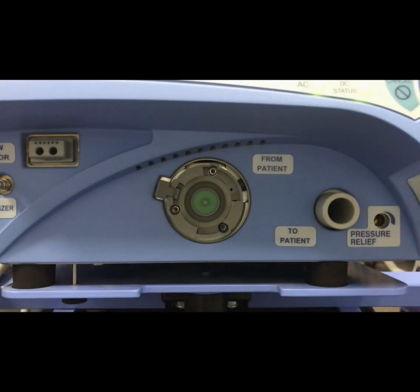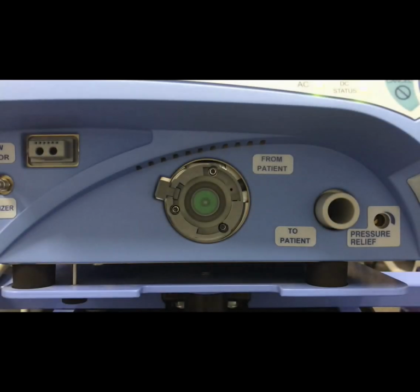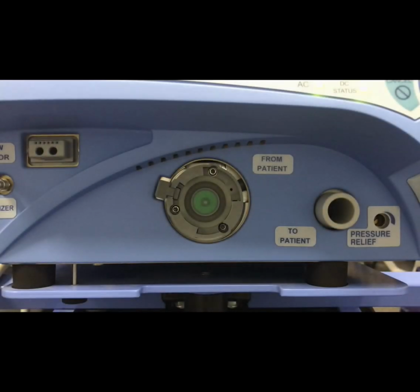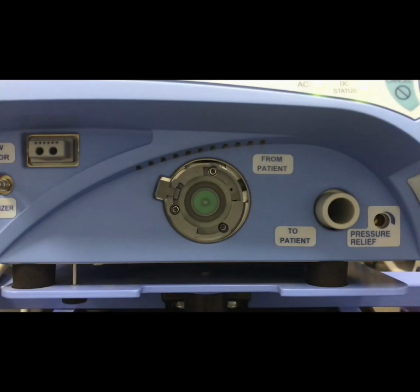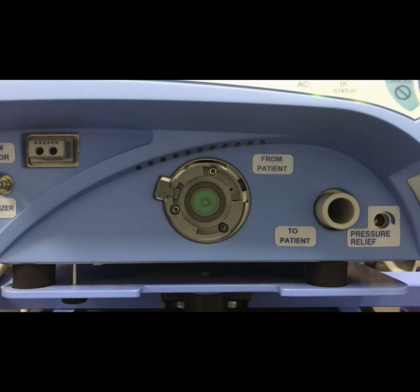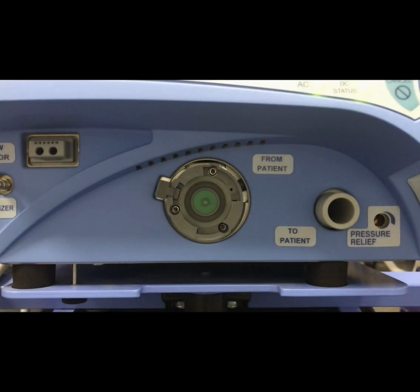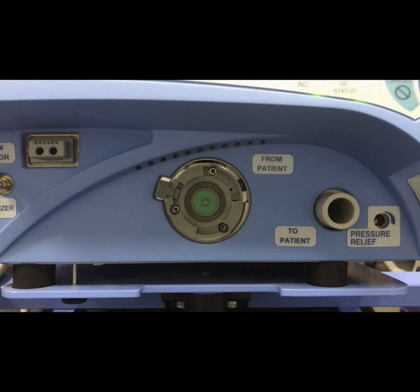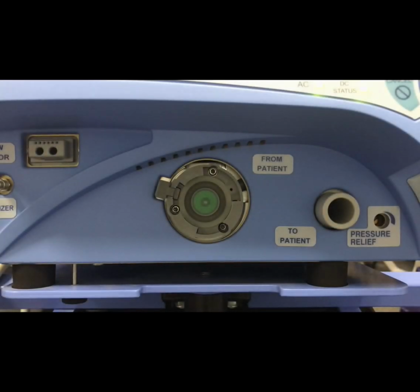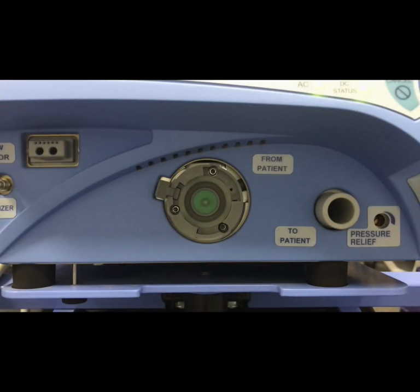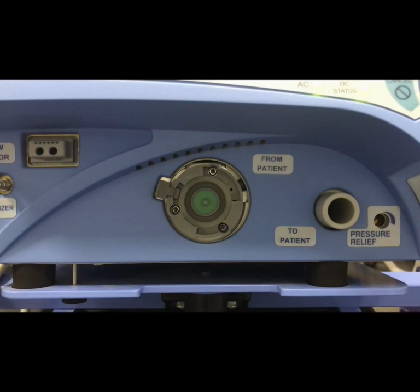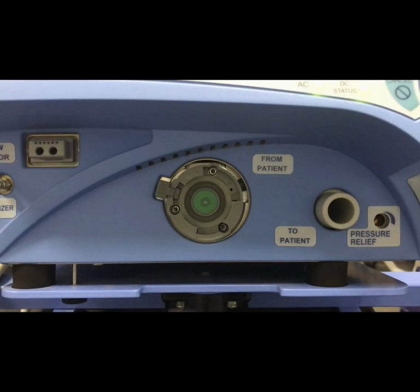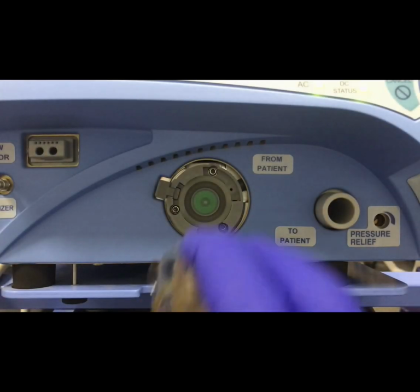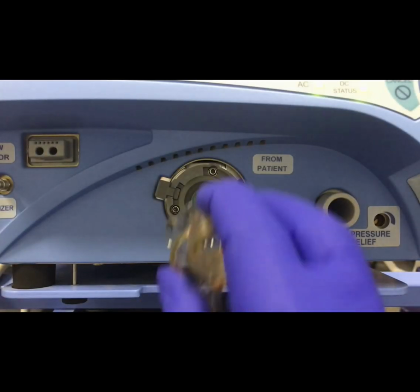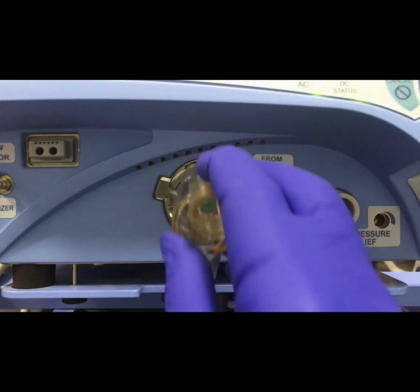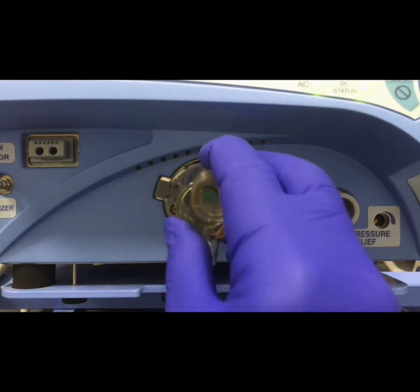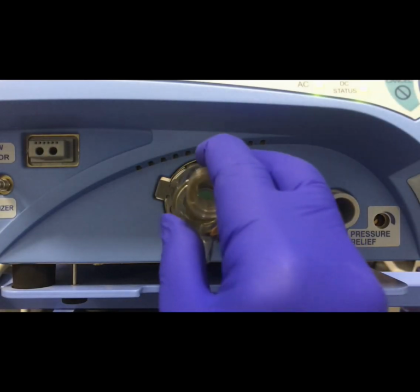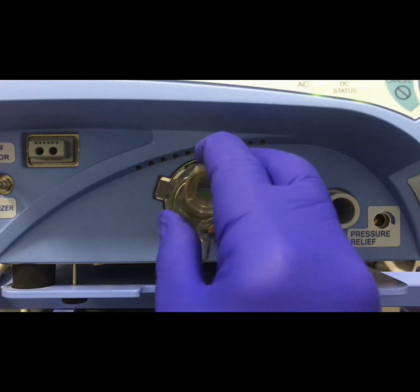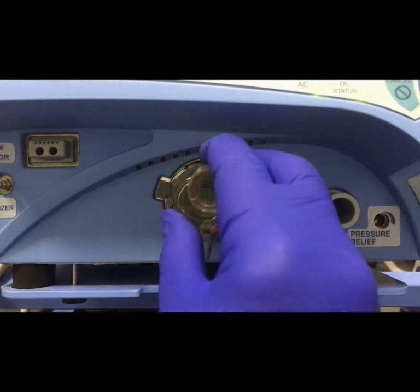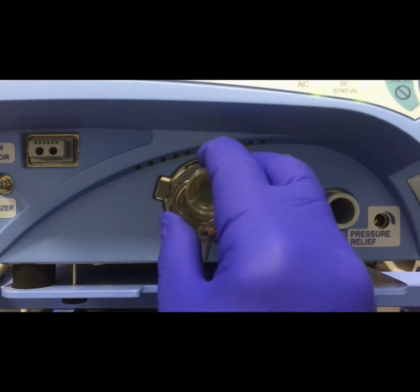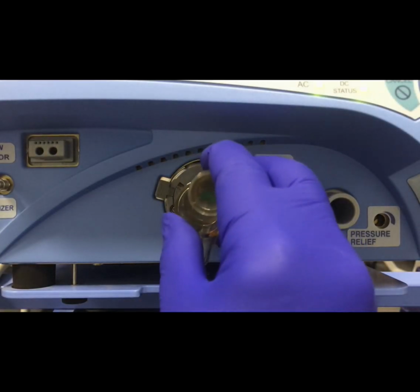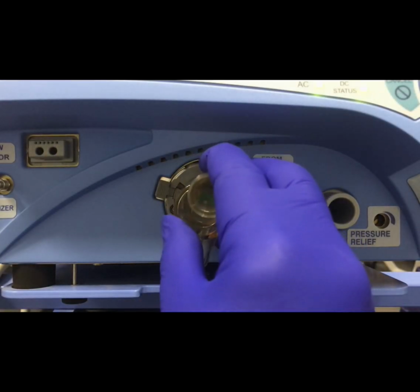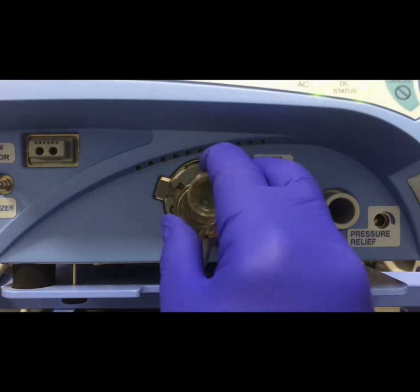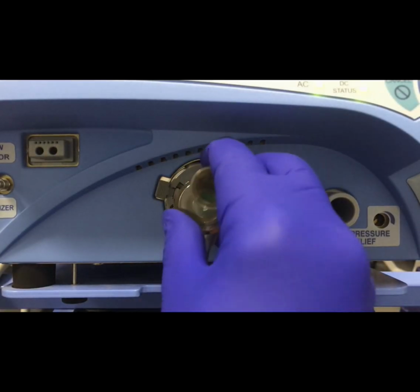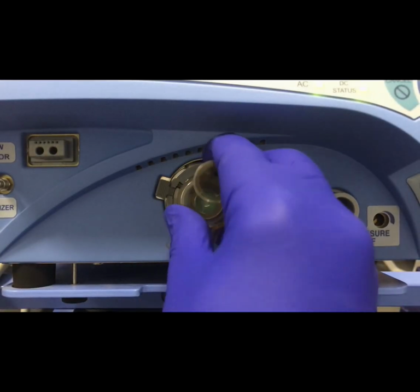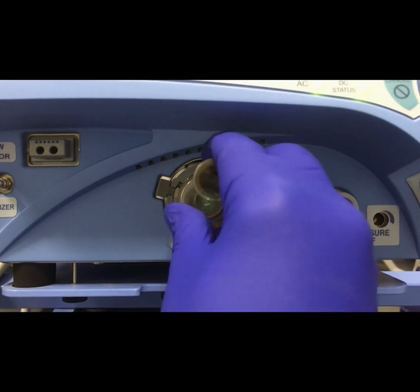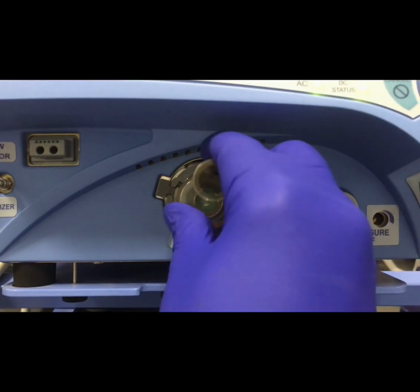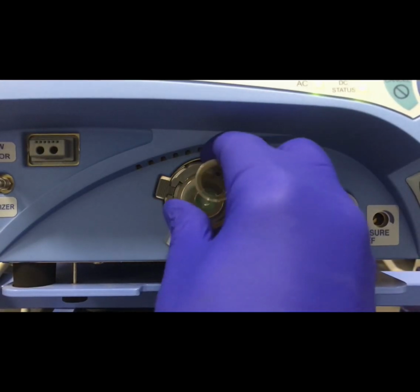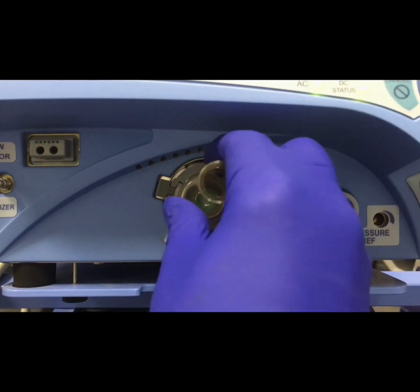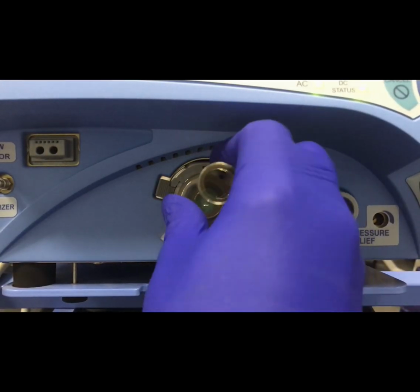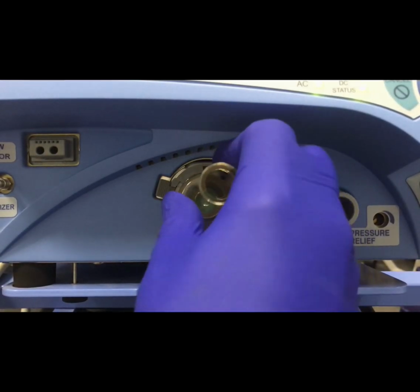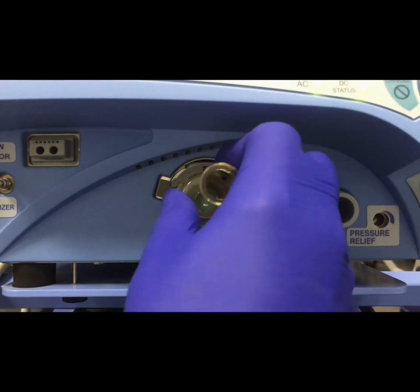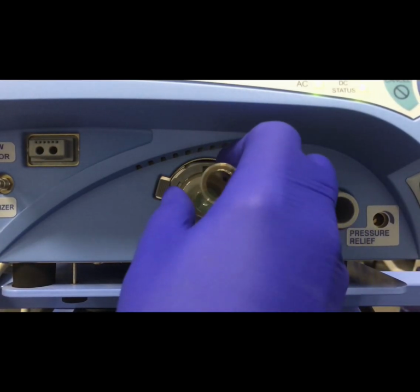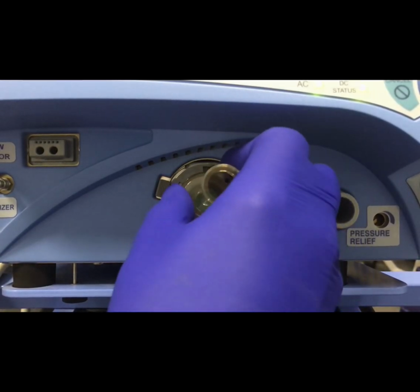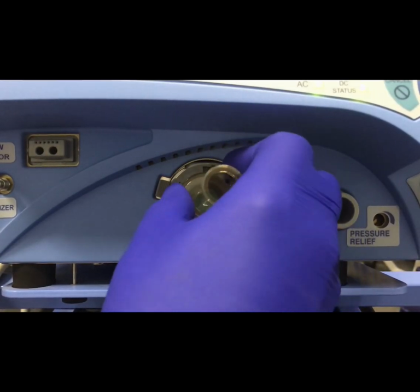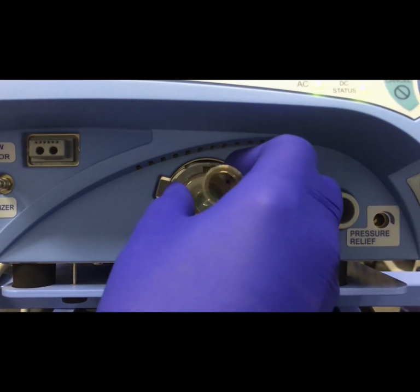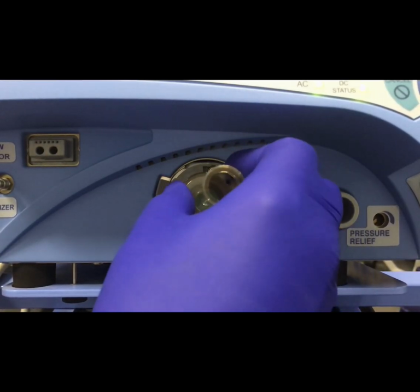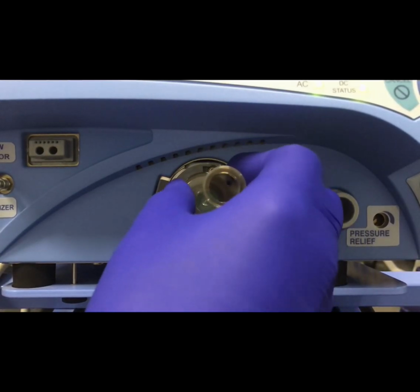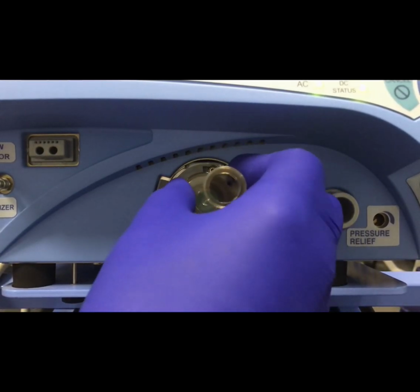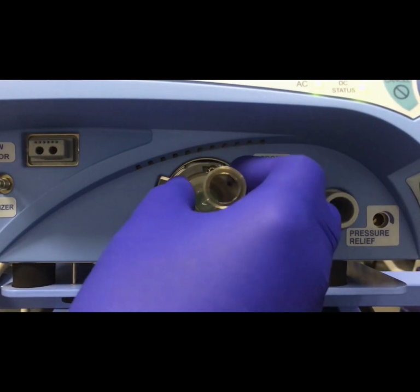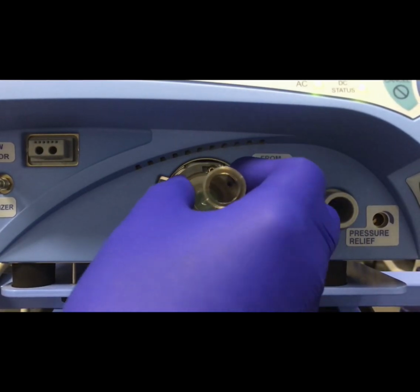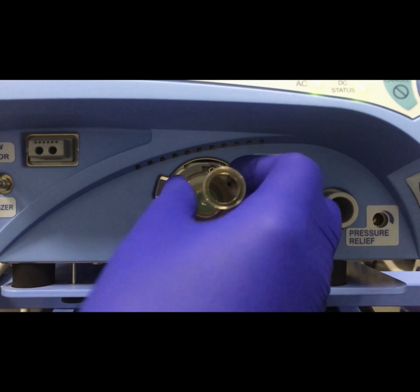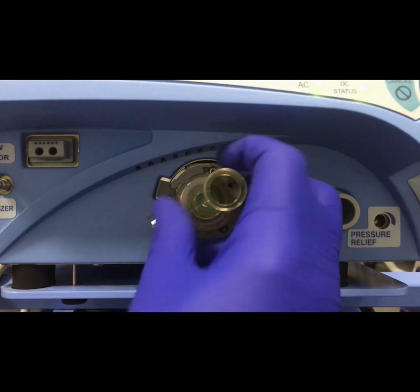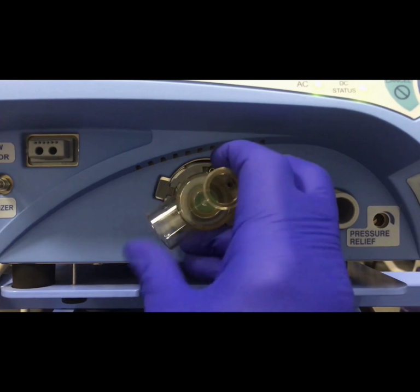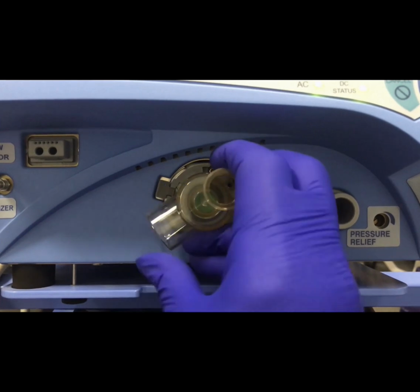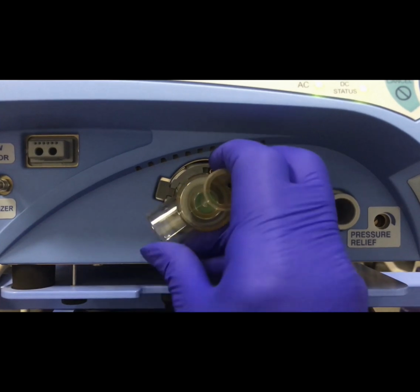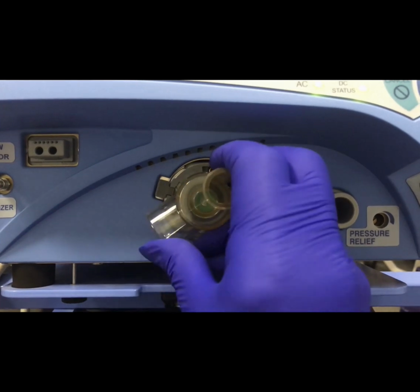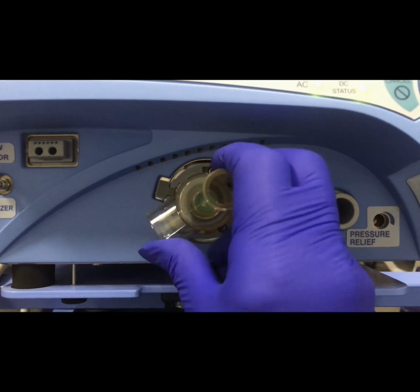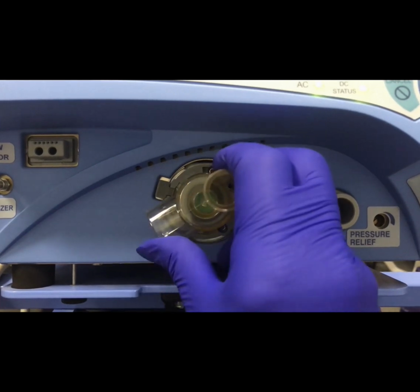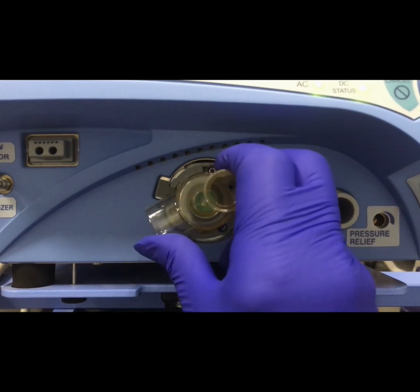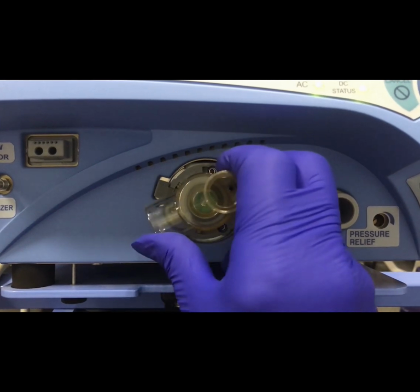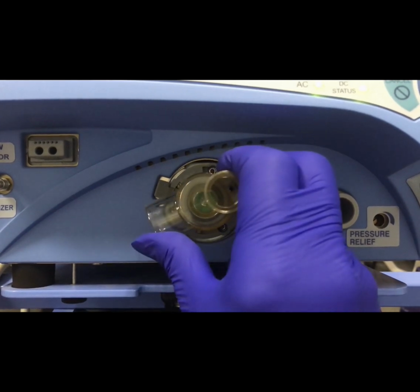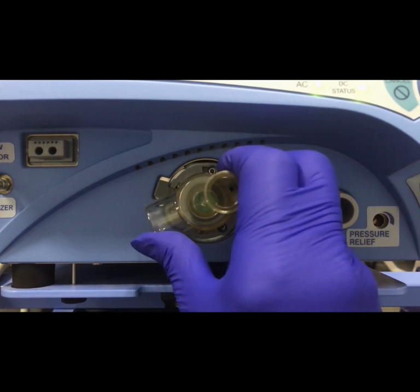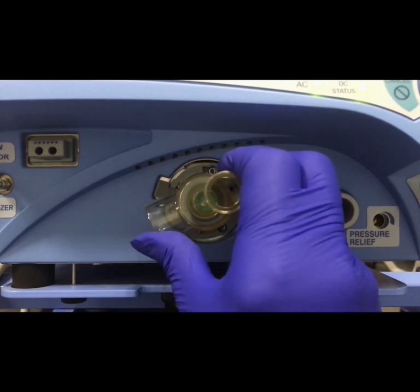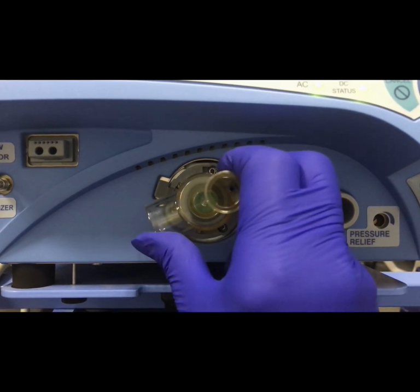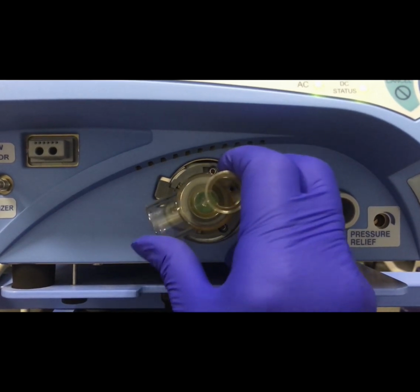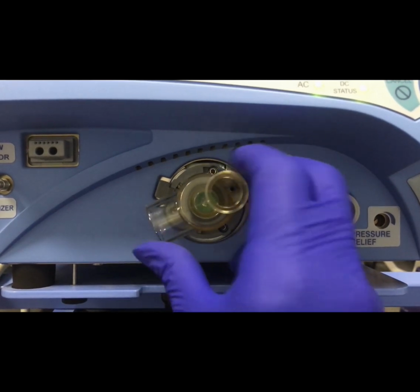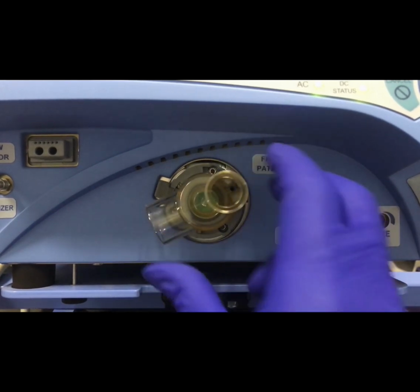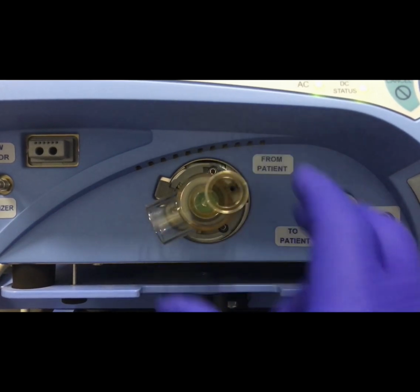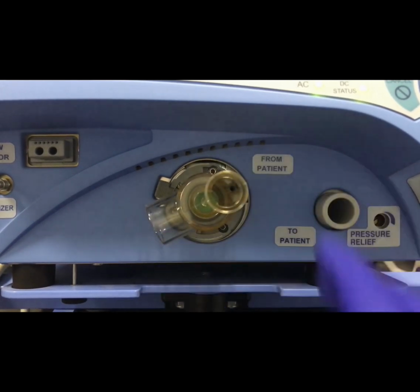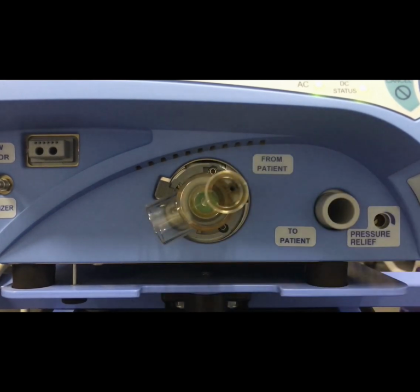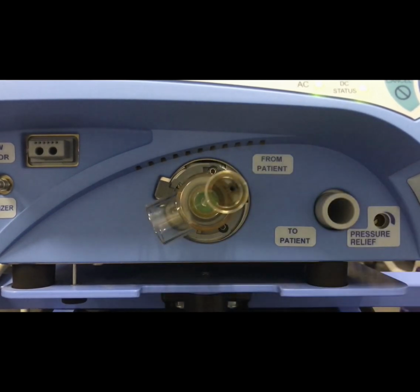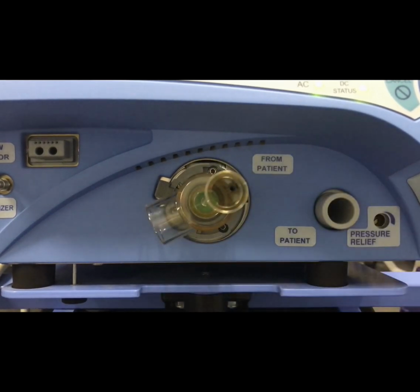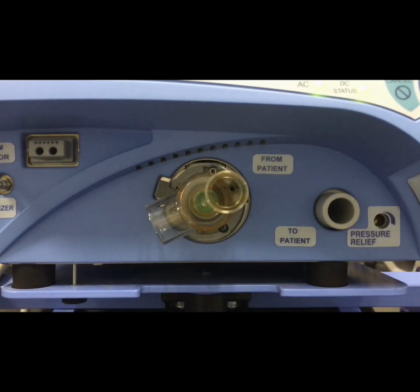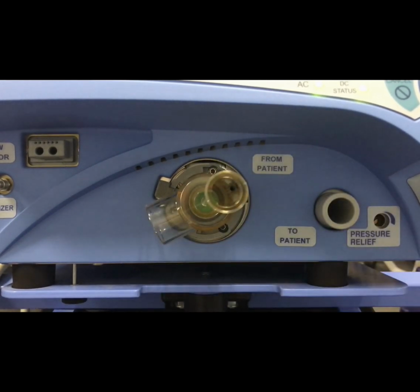Next, we'll attach the exhalation valve body by inserting it into the keyed slots and rotating it until it locks into place.